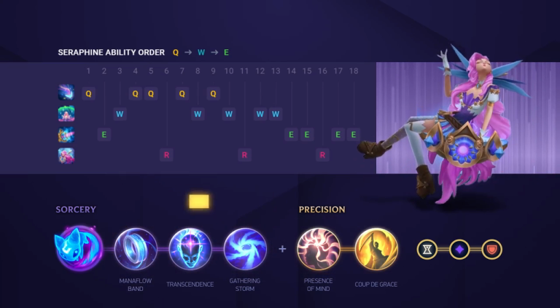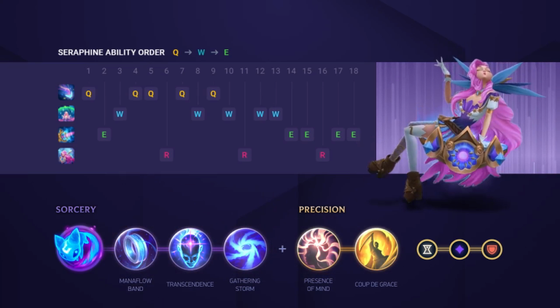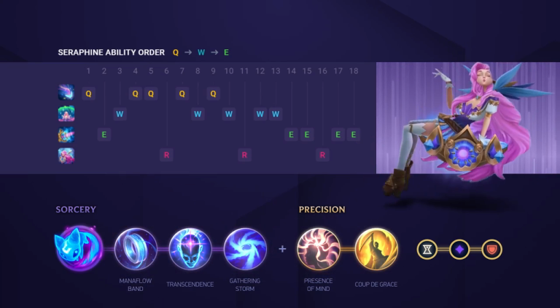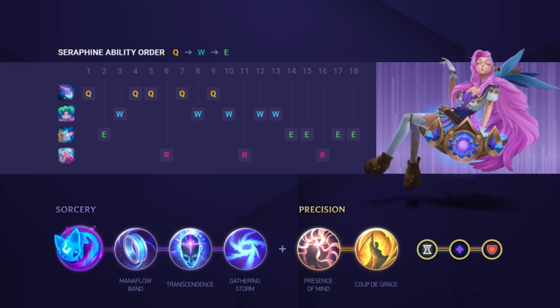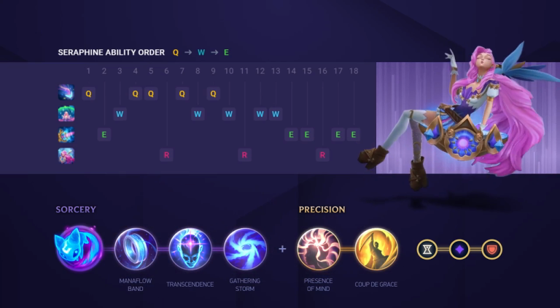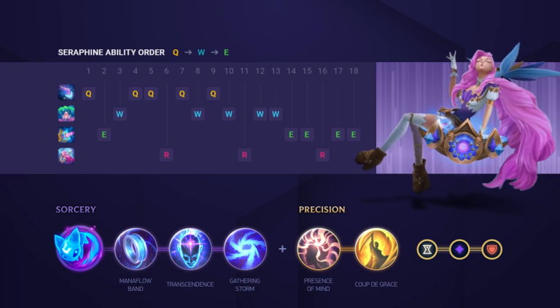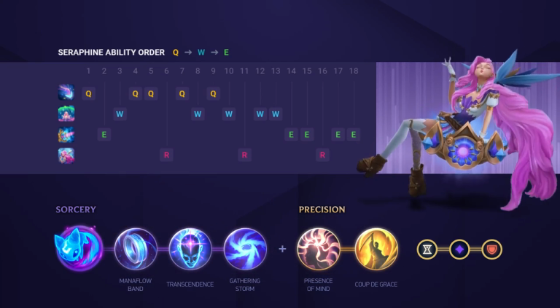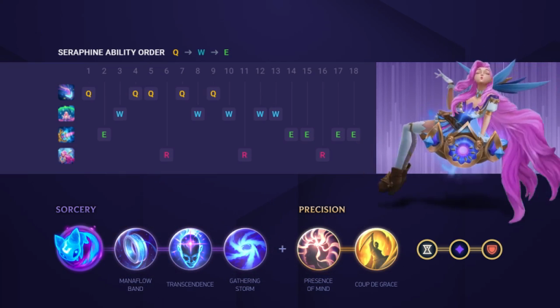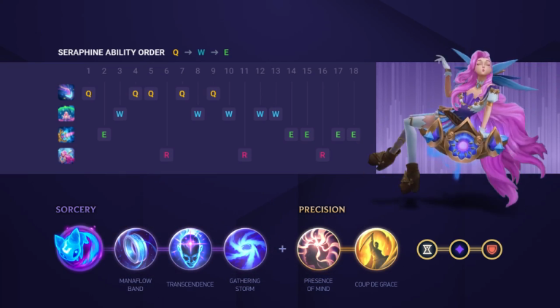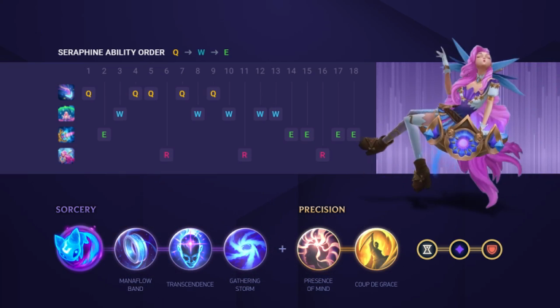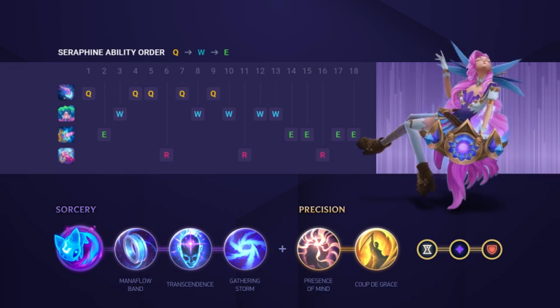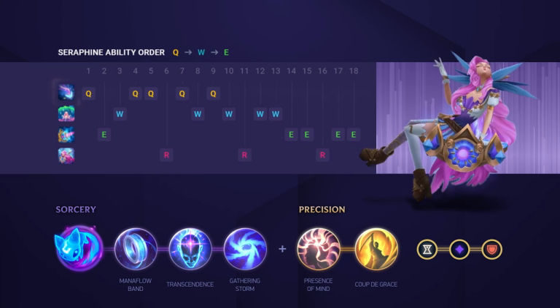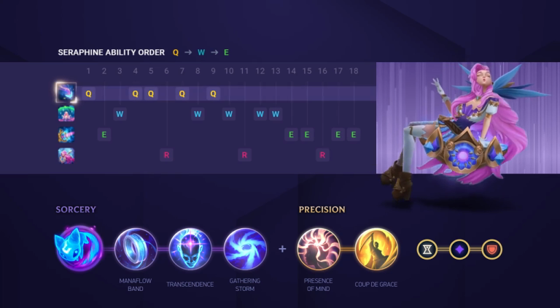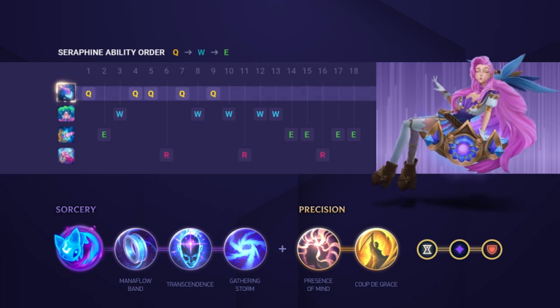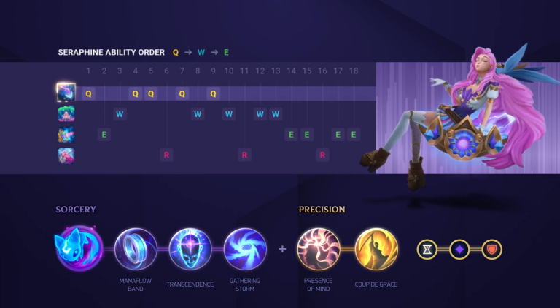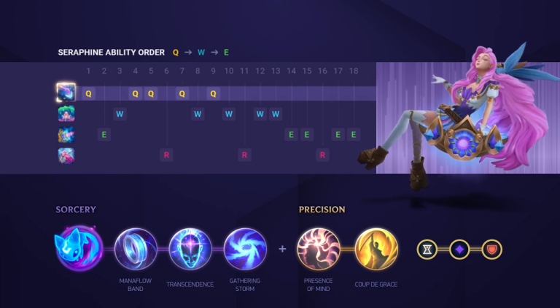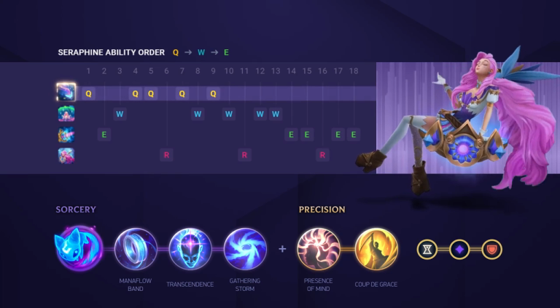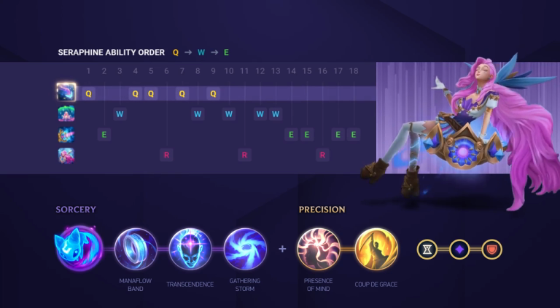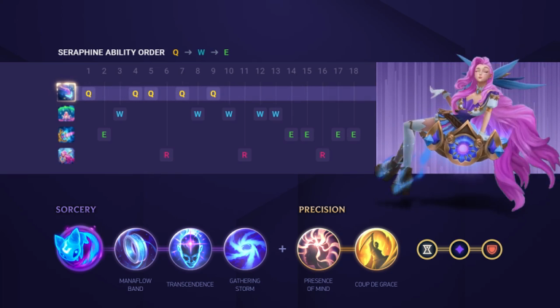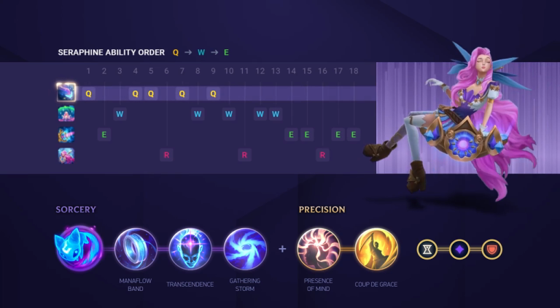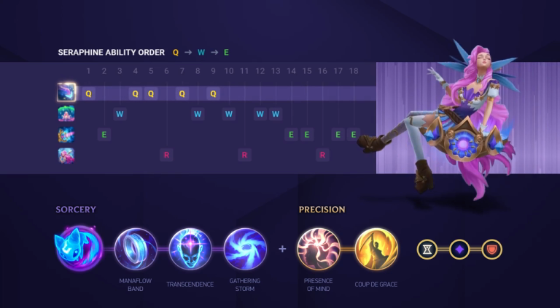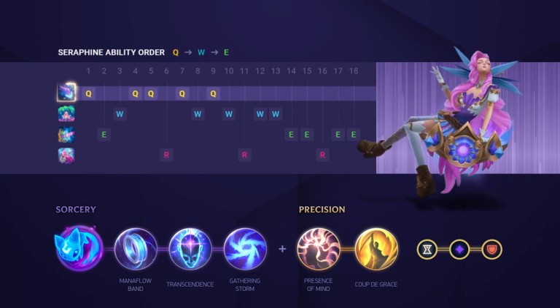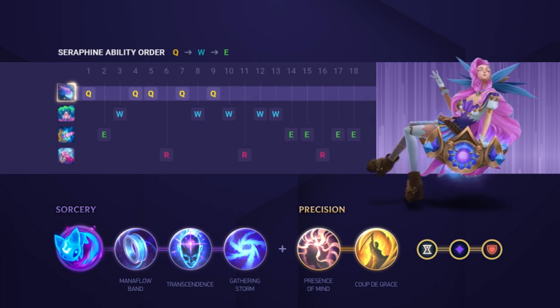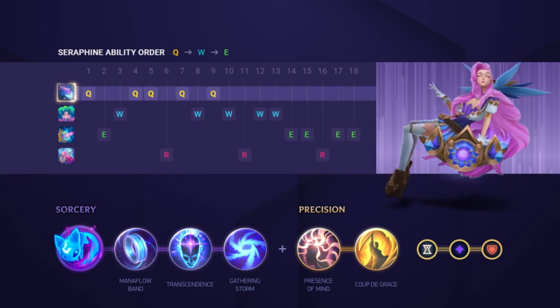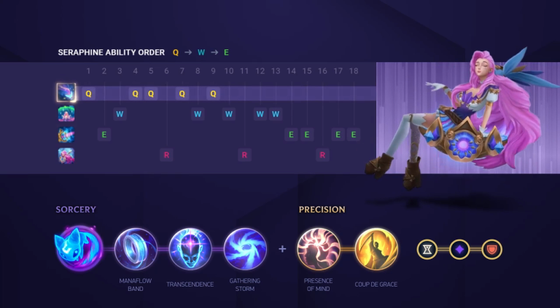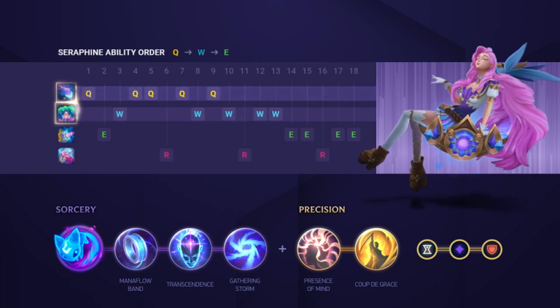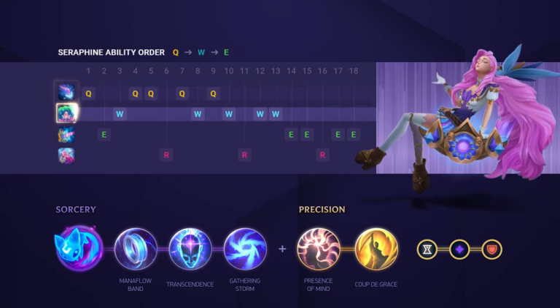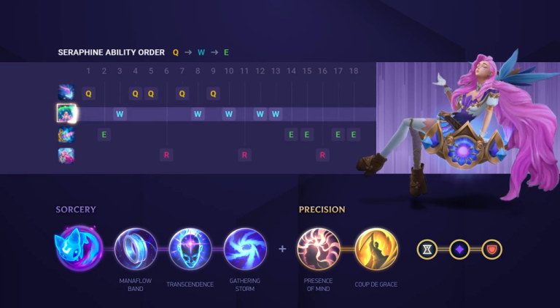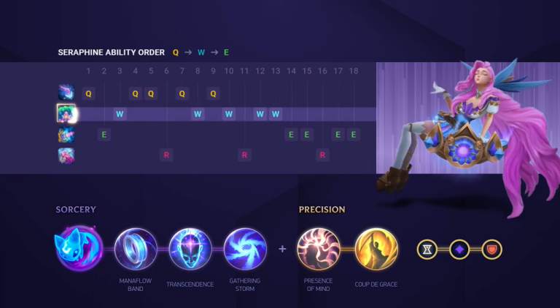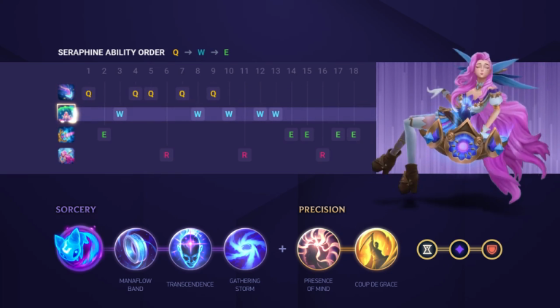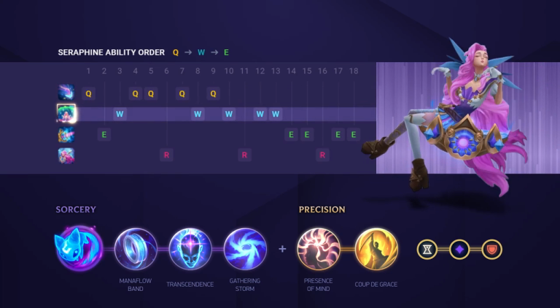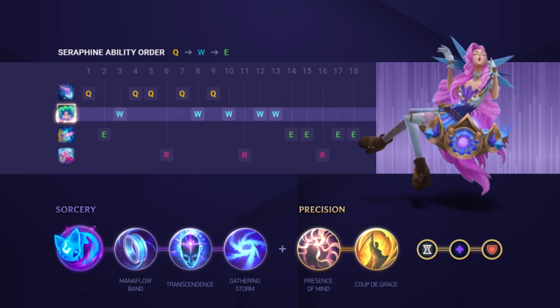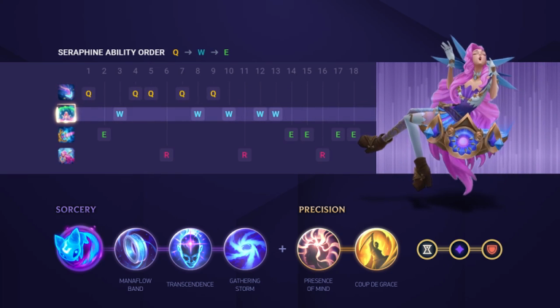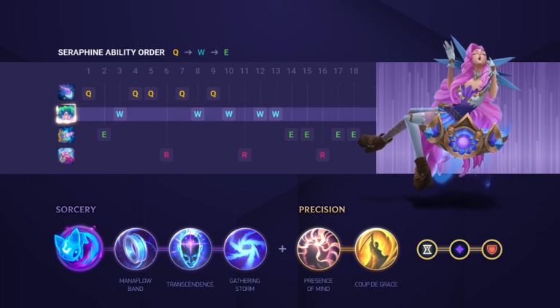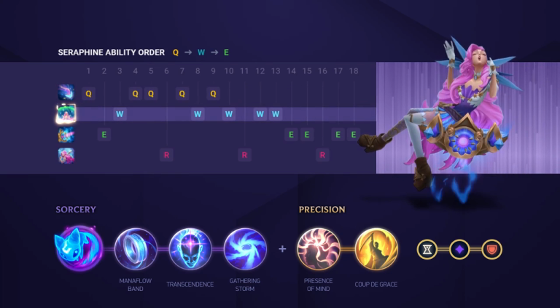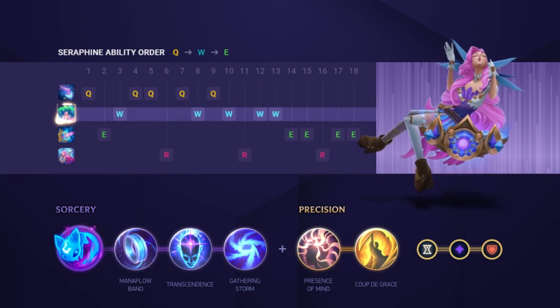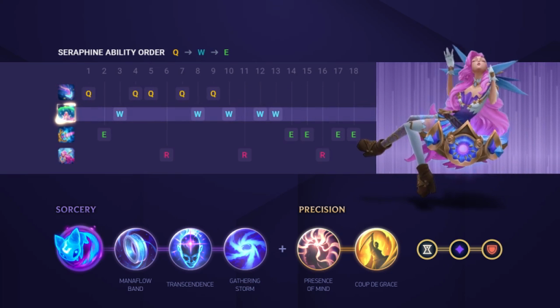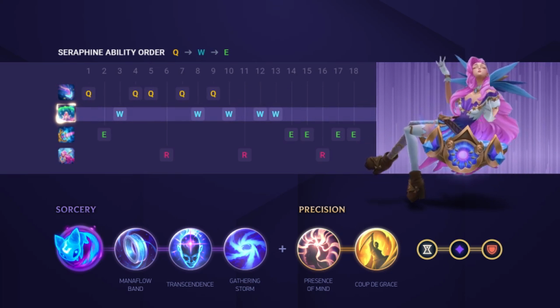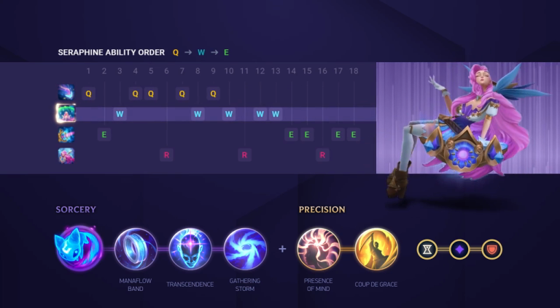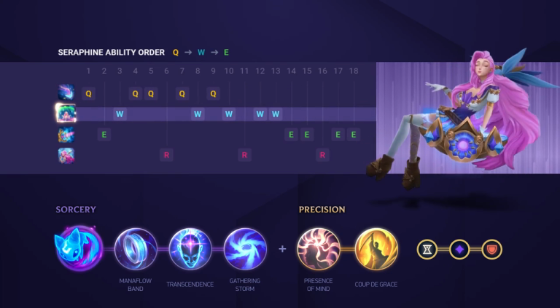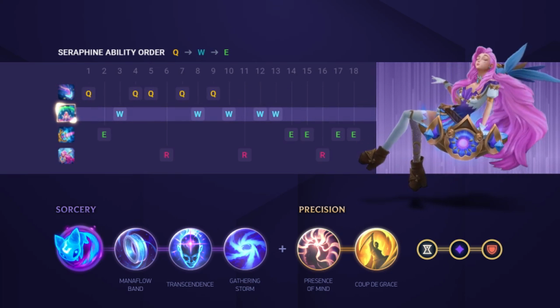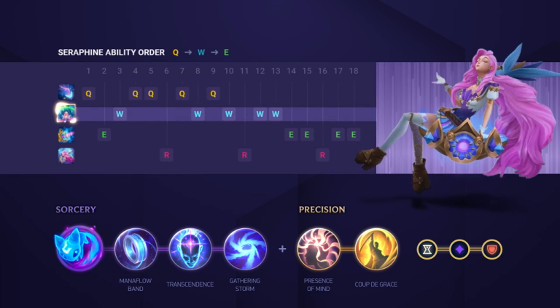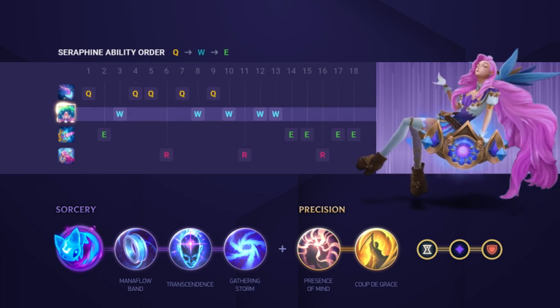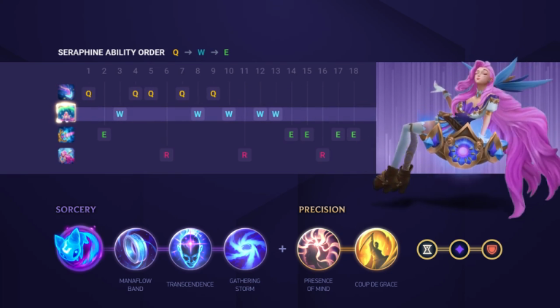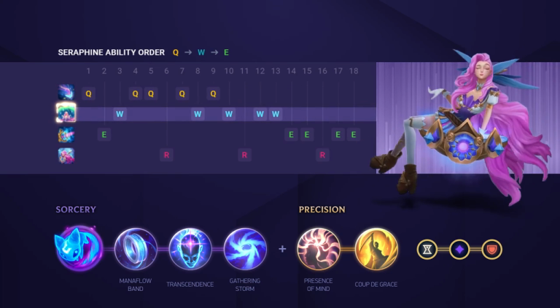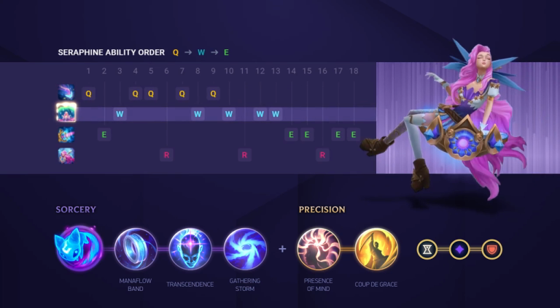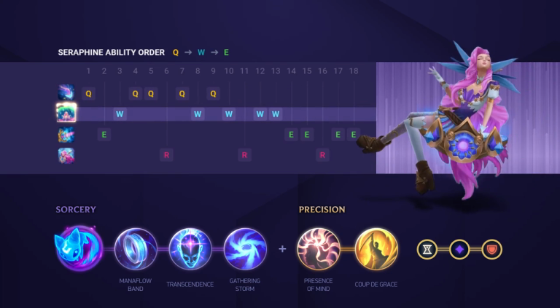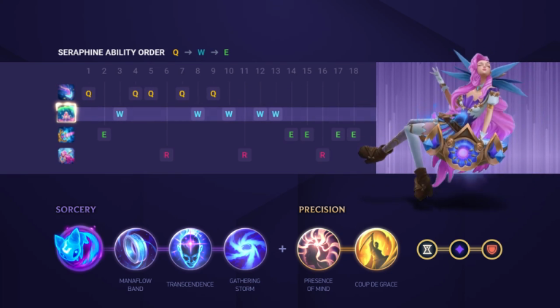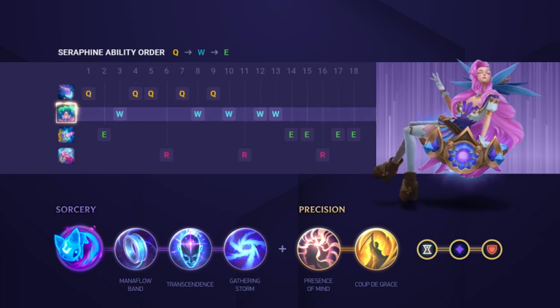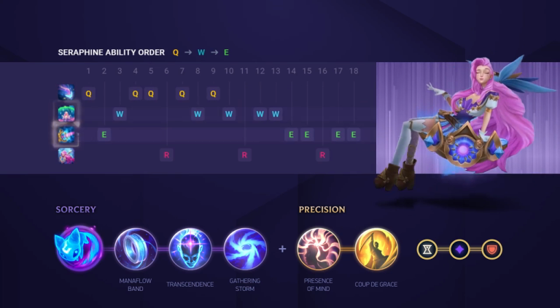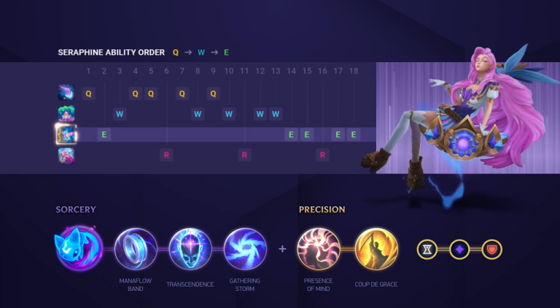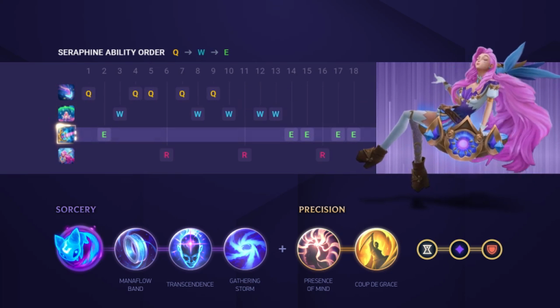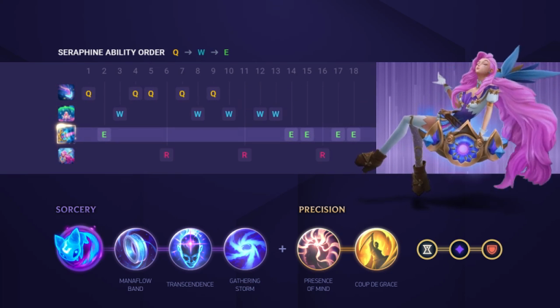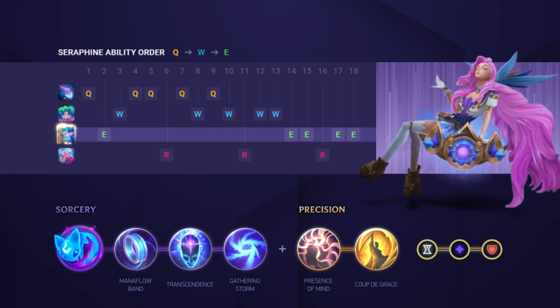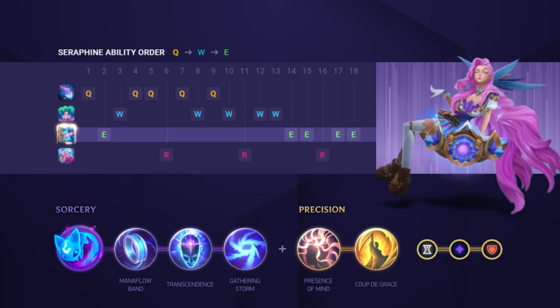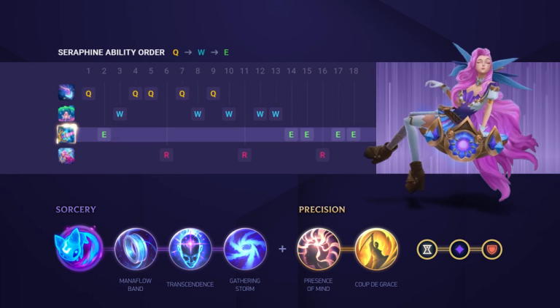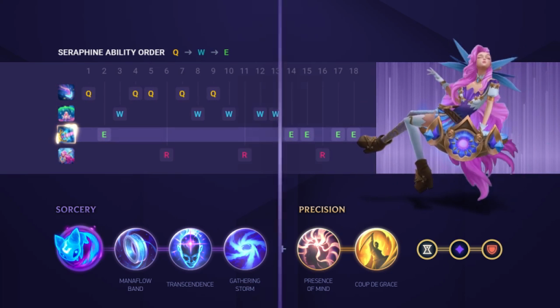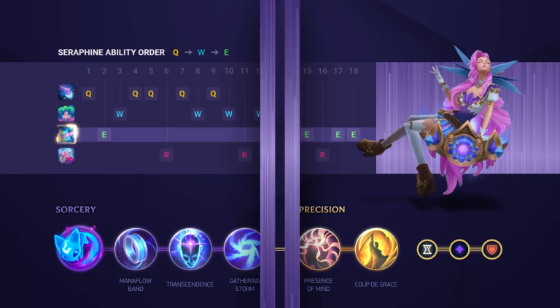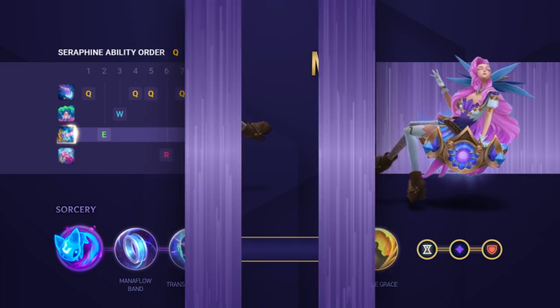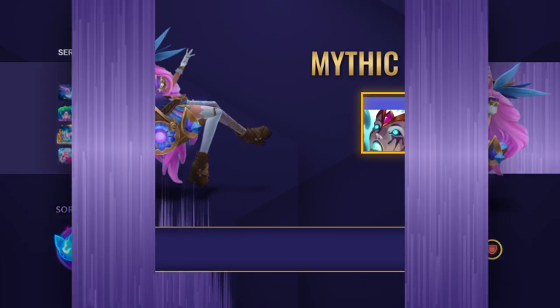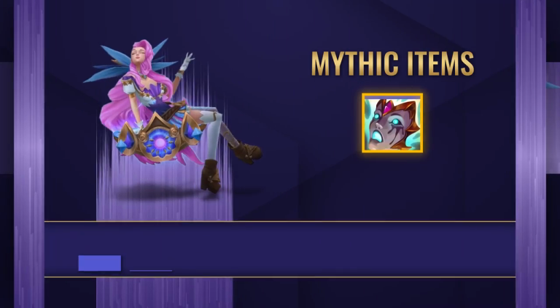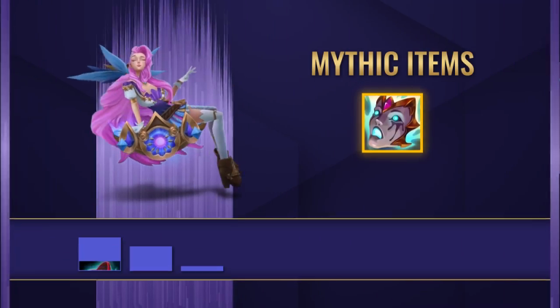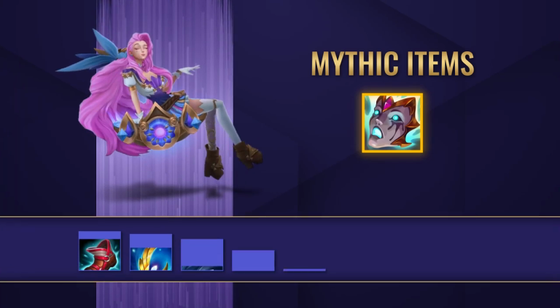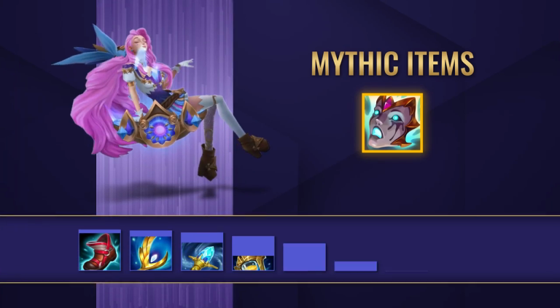For your skill order you're going to want to max your Q first for its trading power, your W second for those improved shields and heals, and finally finish off with your E.